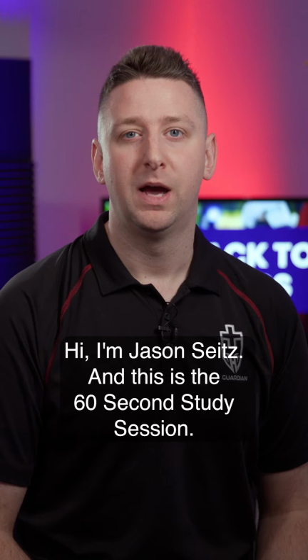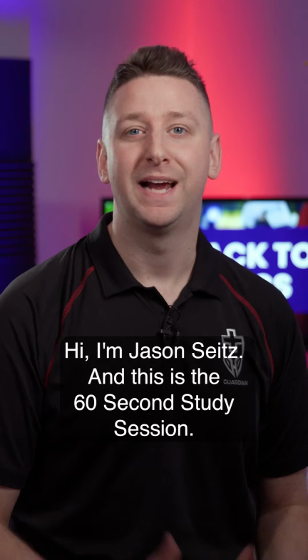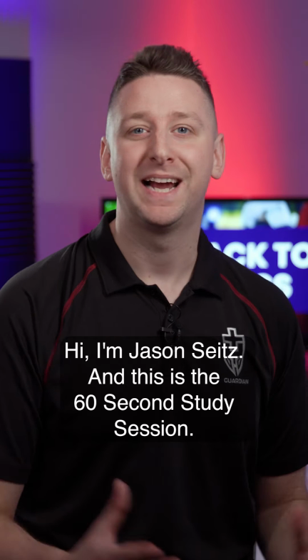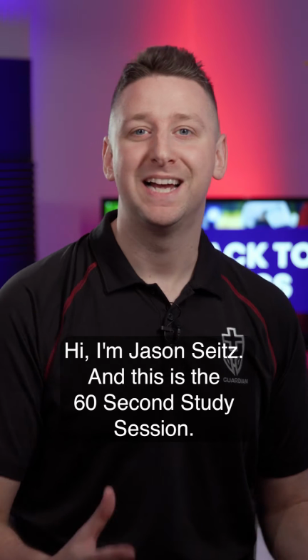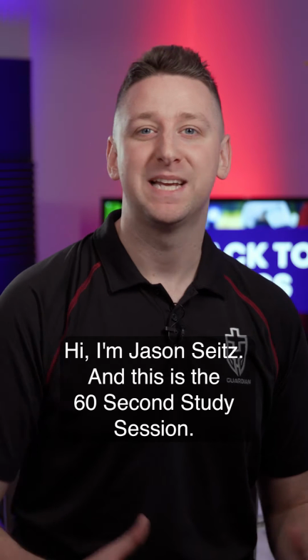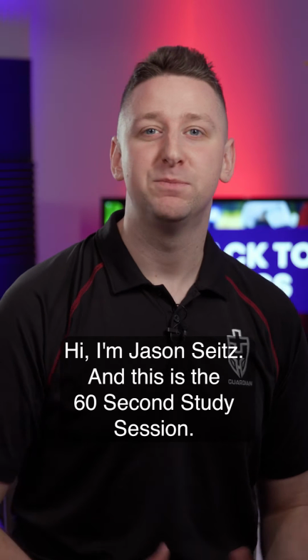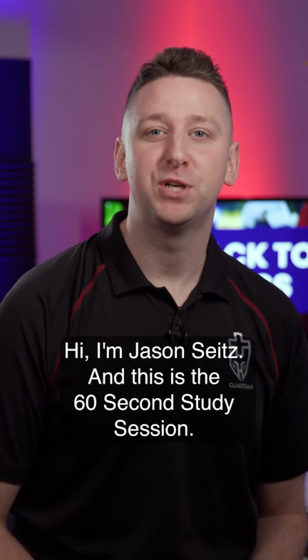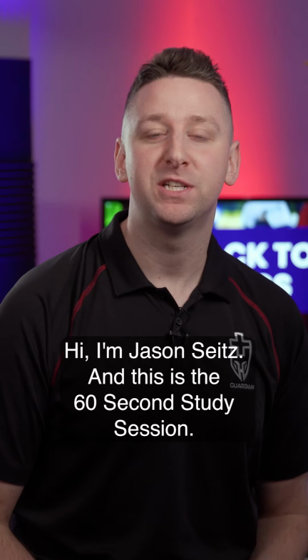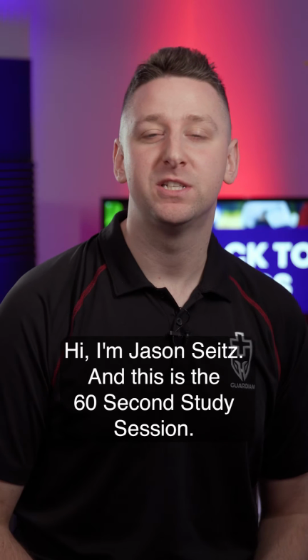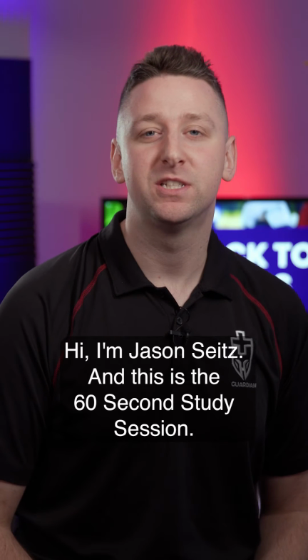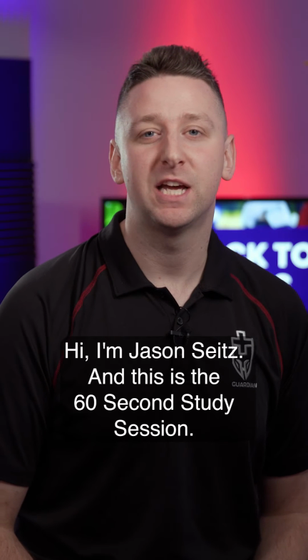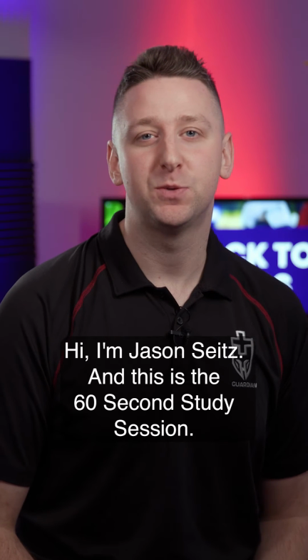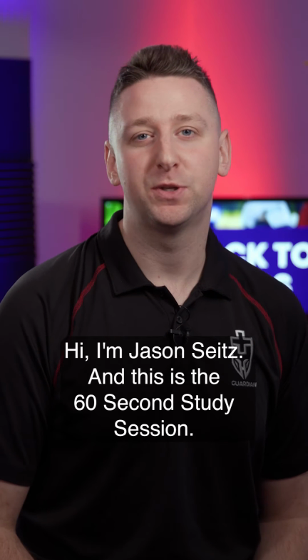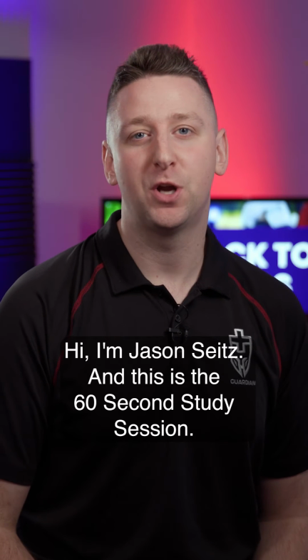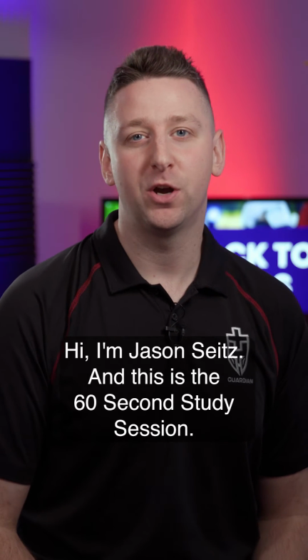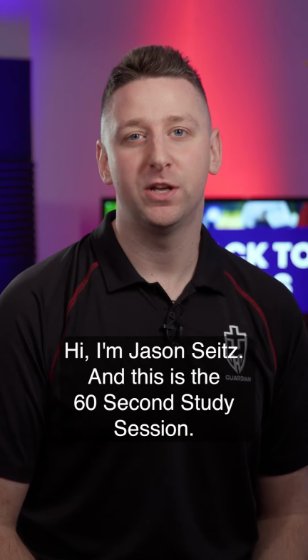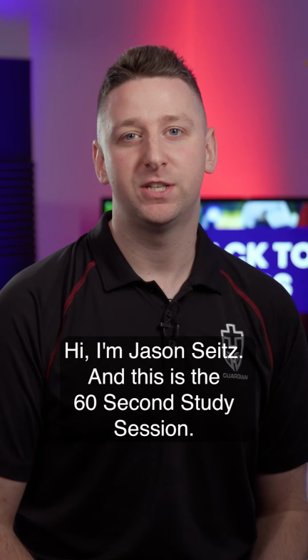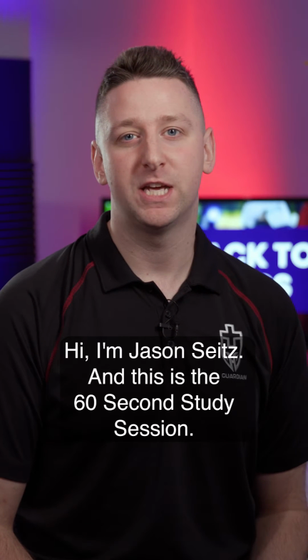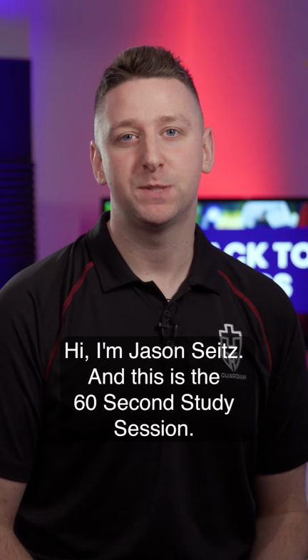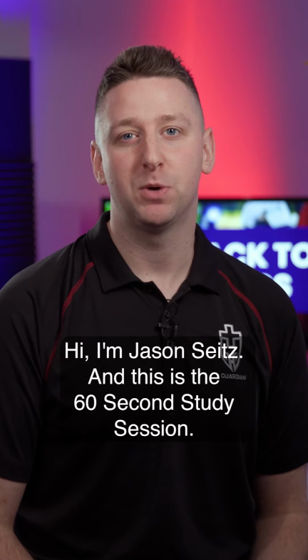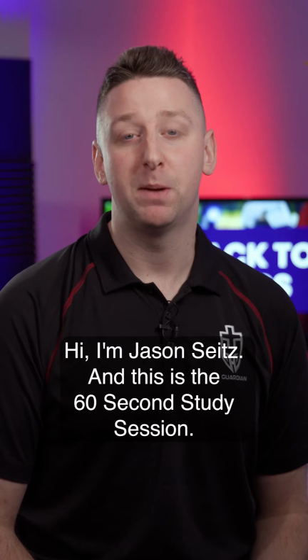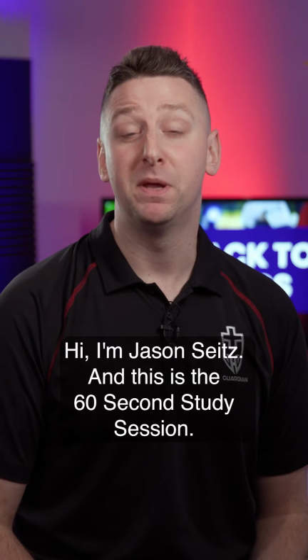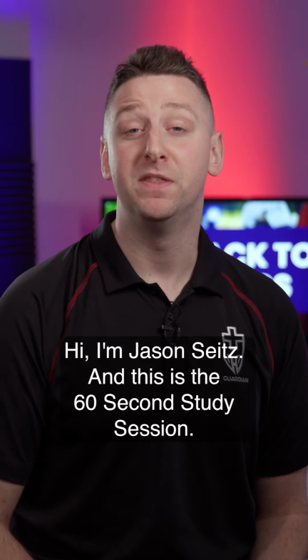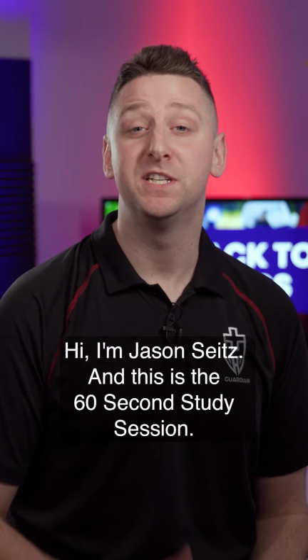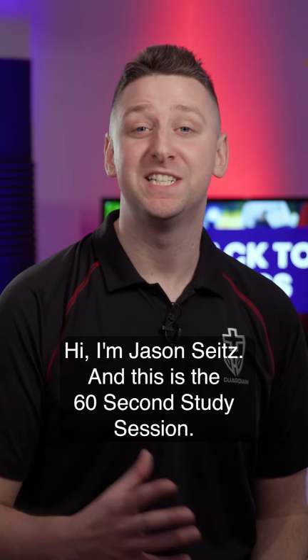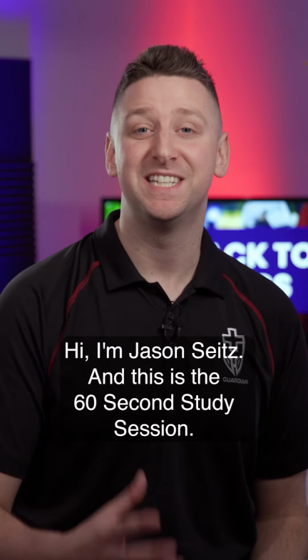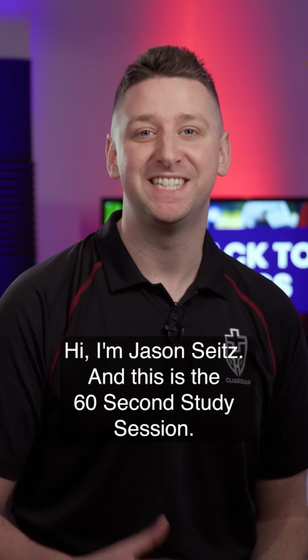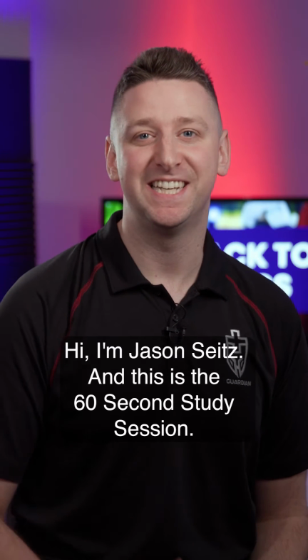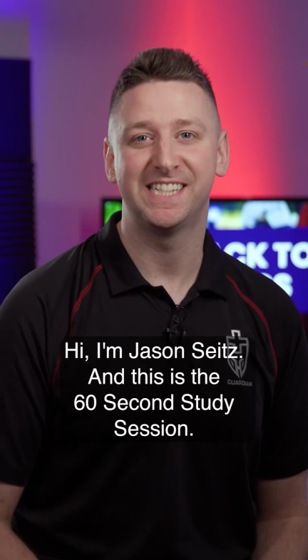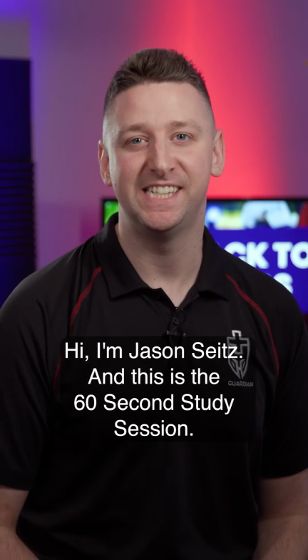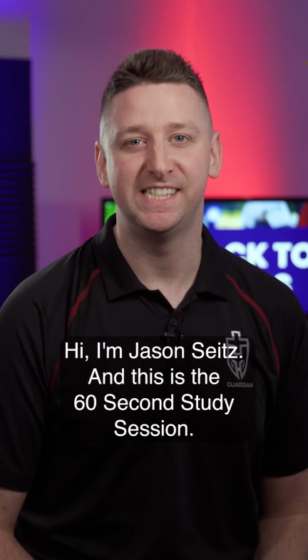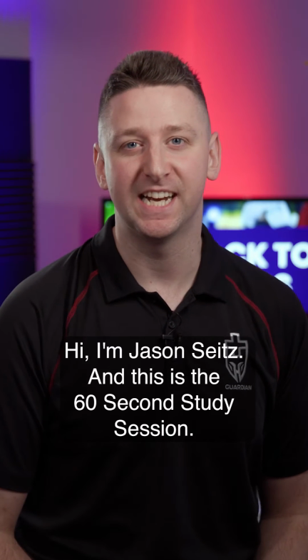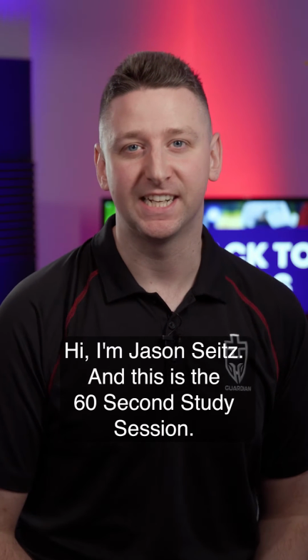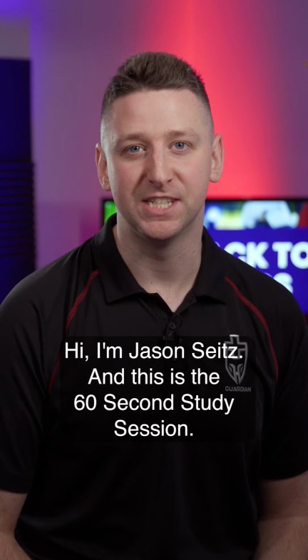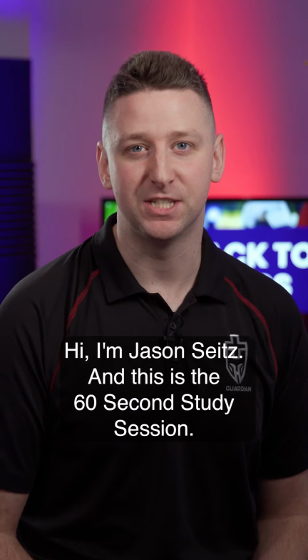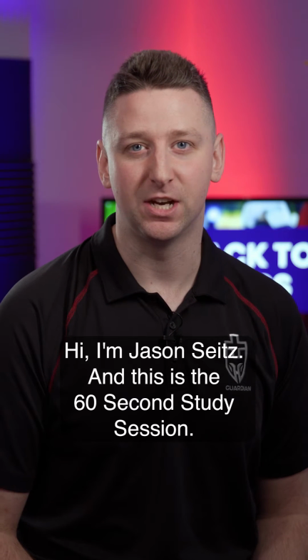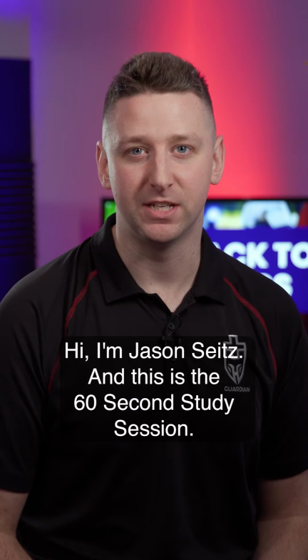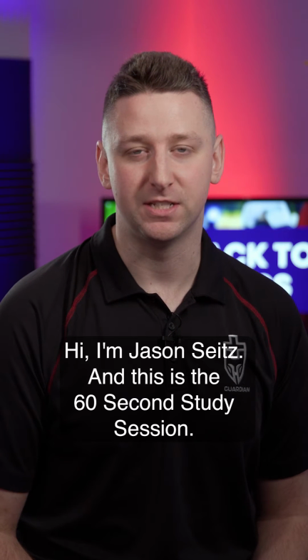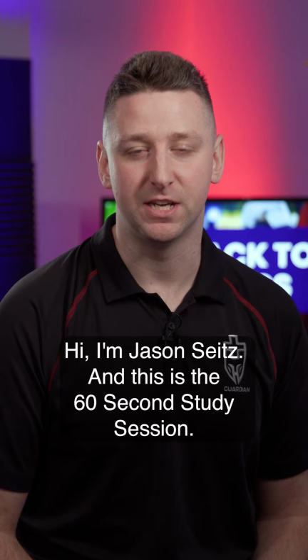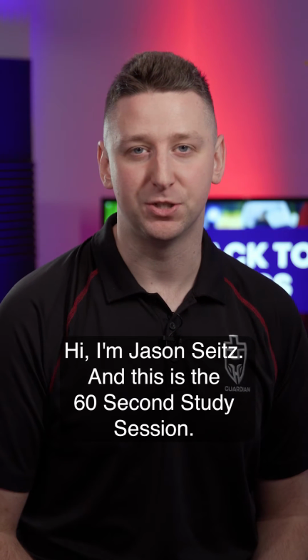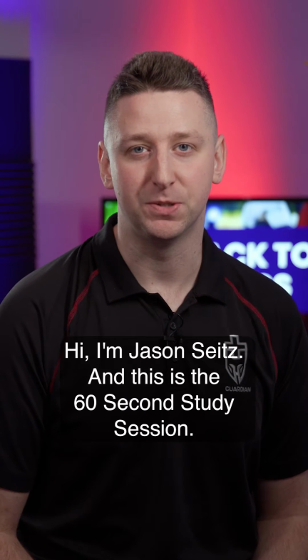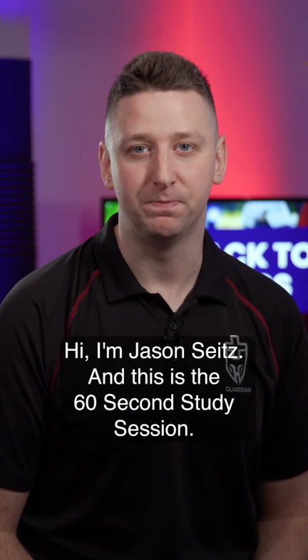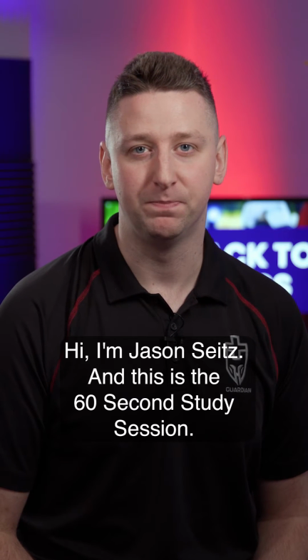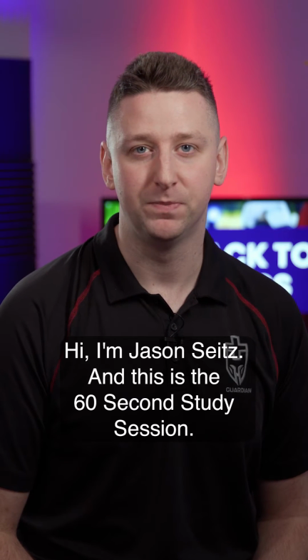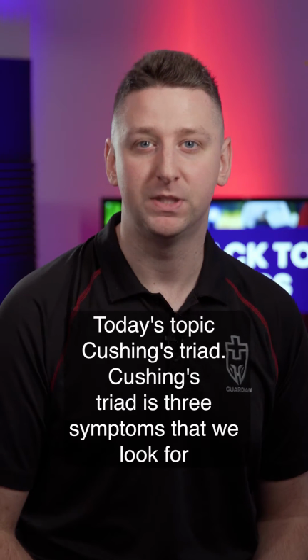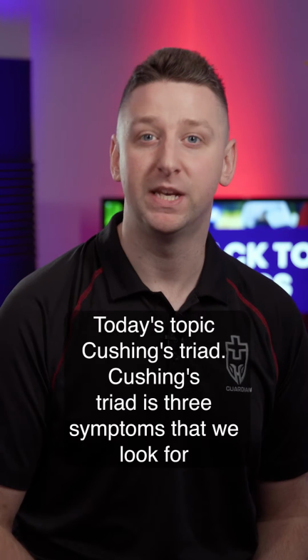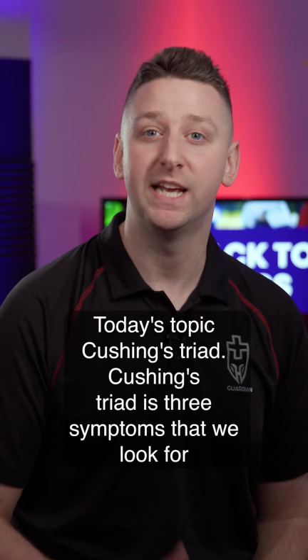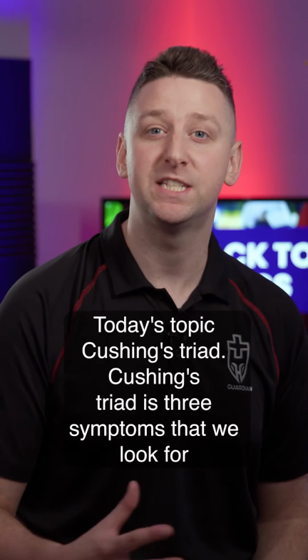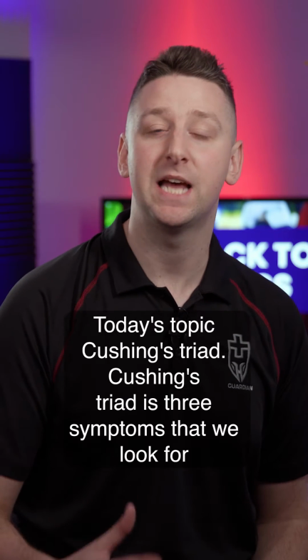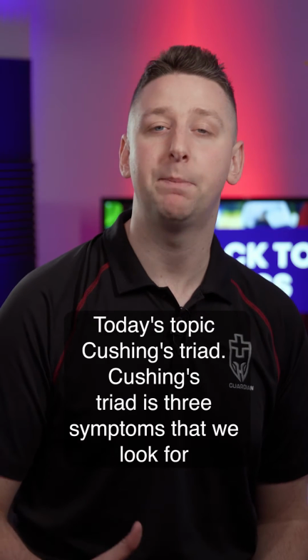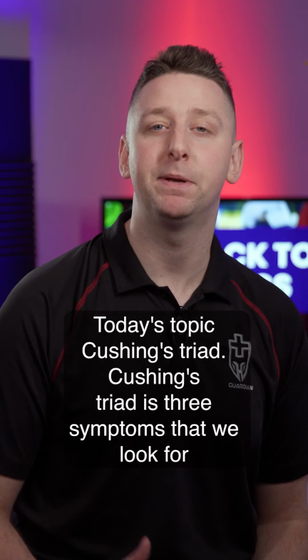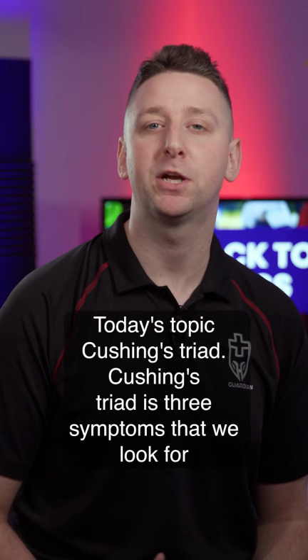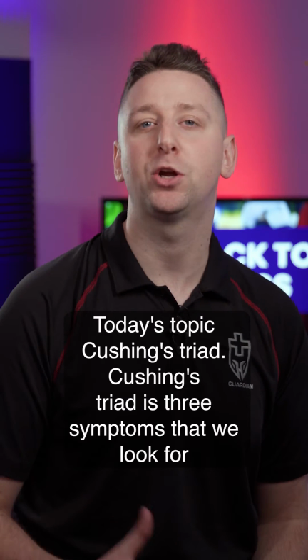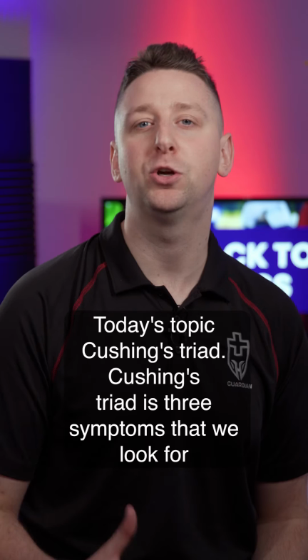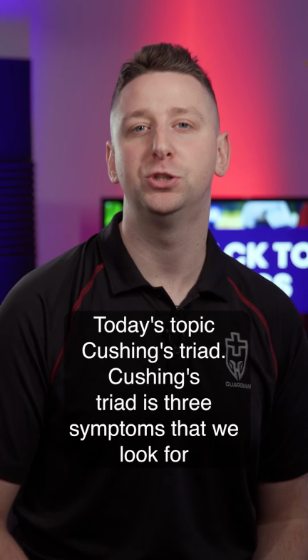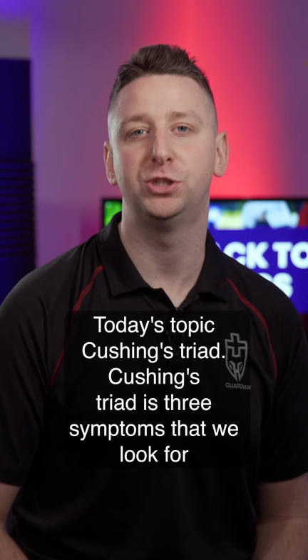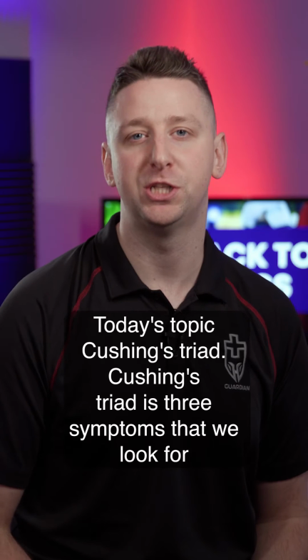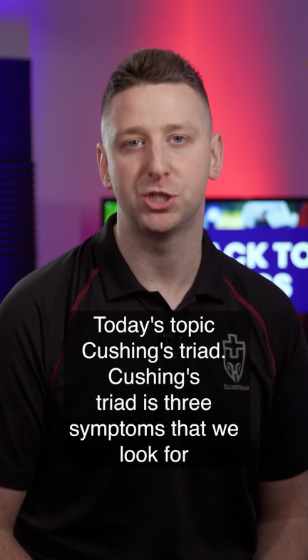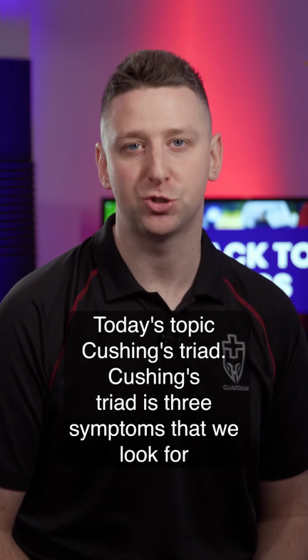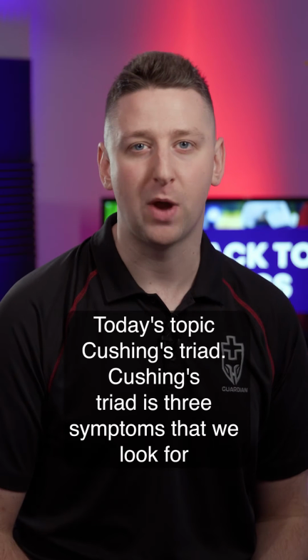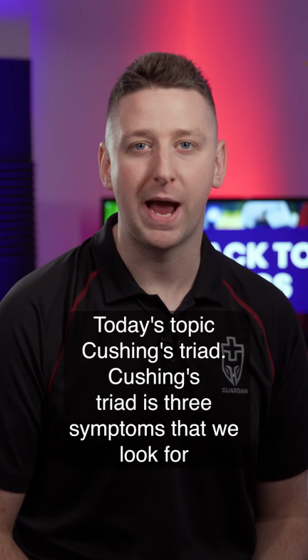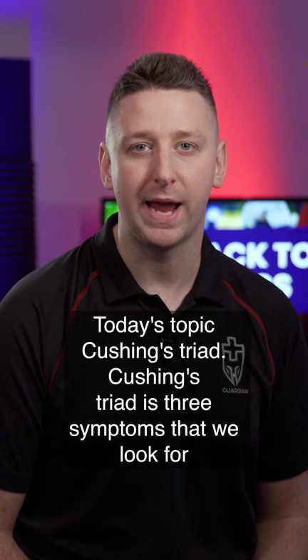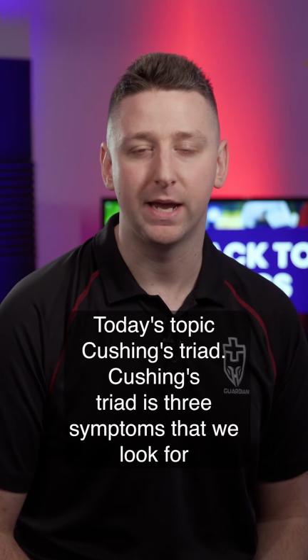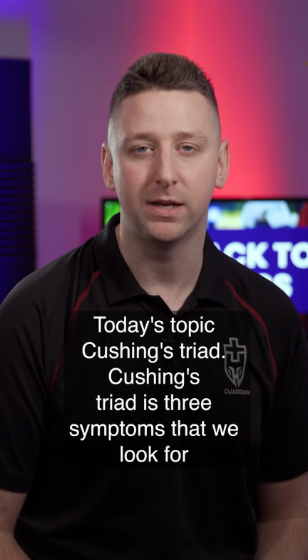Hi guys, I'm Jason Seitz with Guardian Test Prep, and this is the 60-second study session. Today's topic: Cushing's Triad.